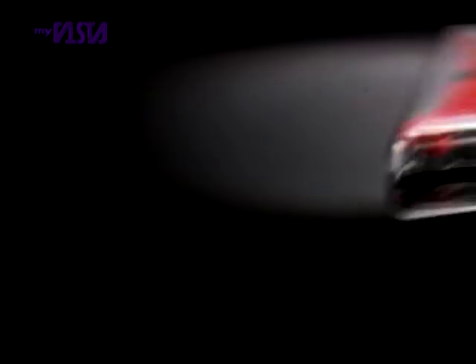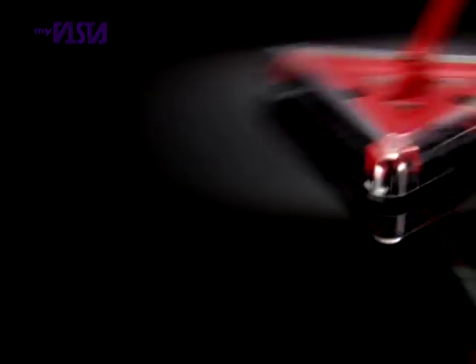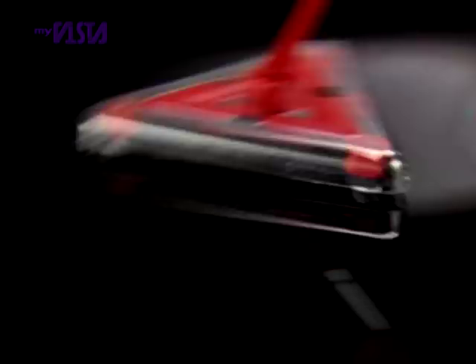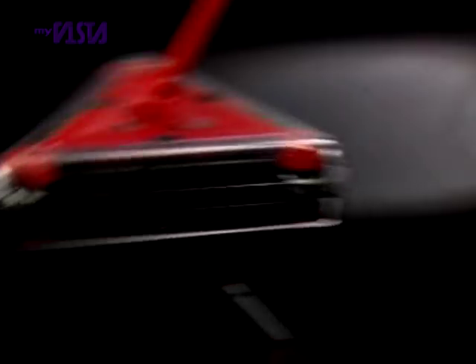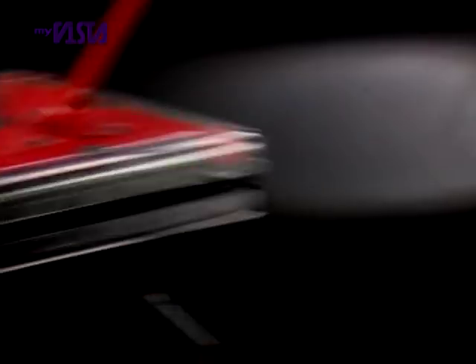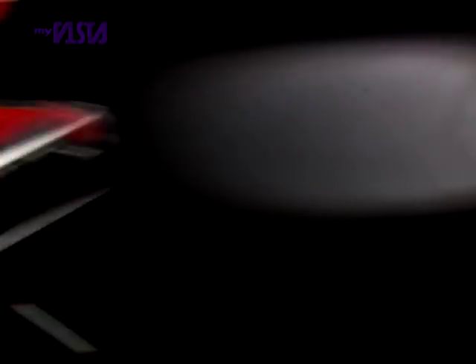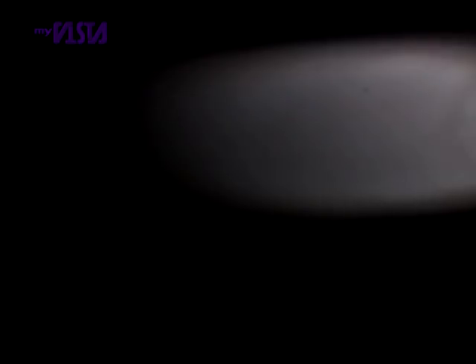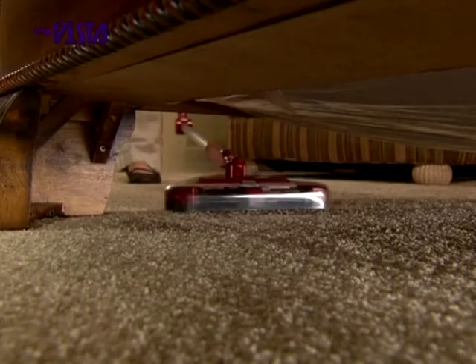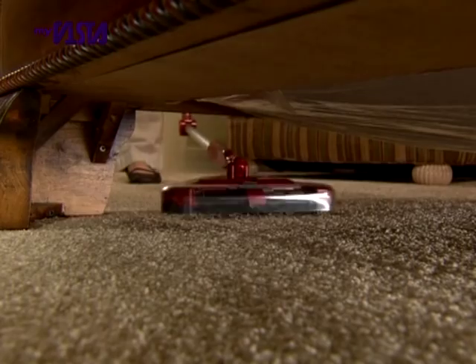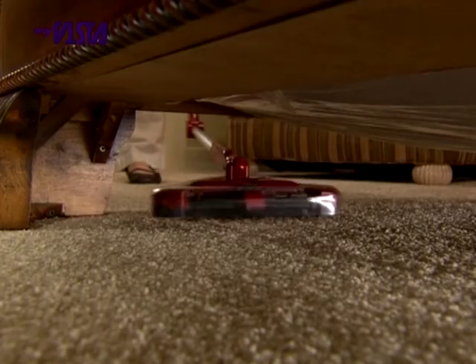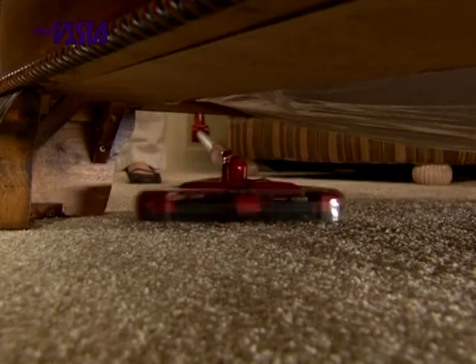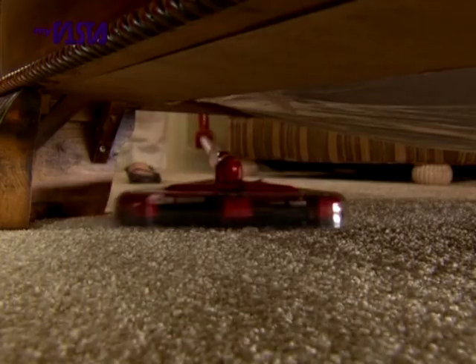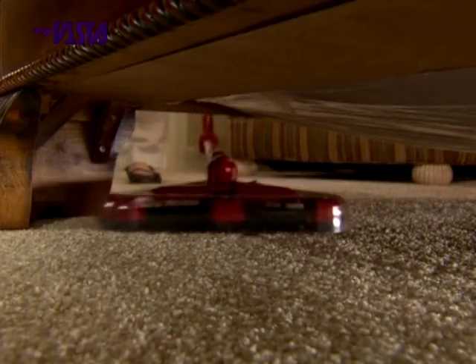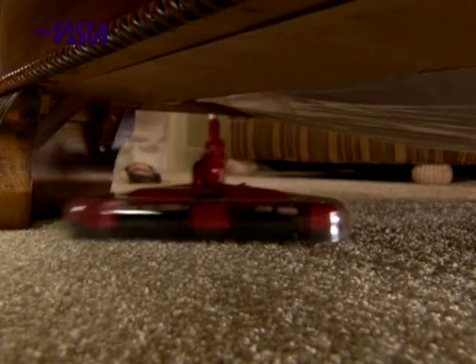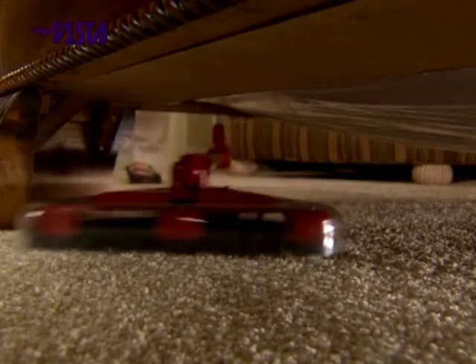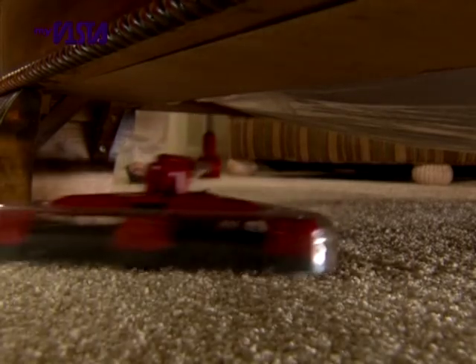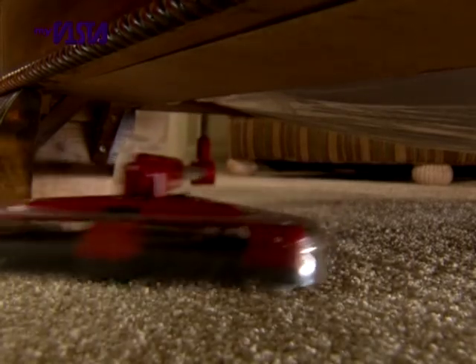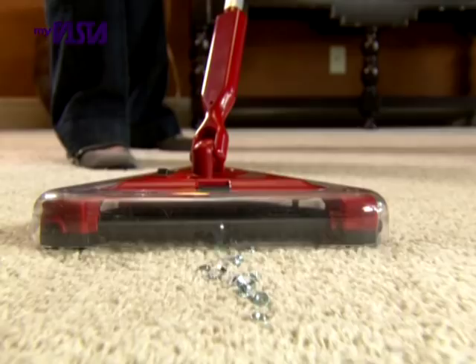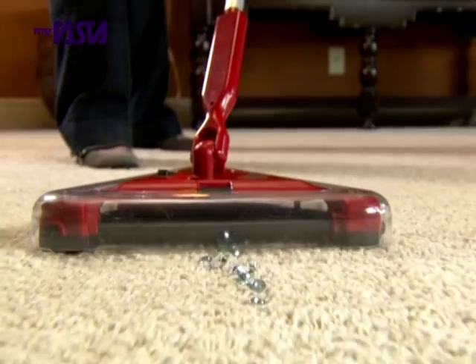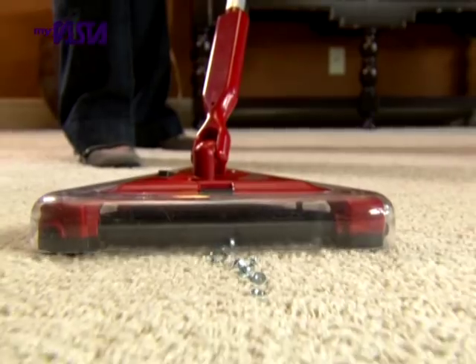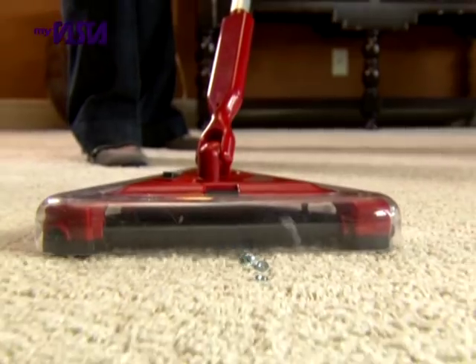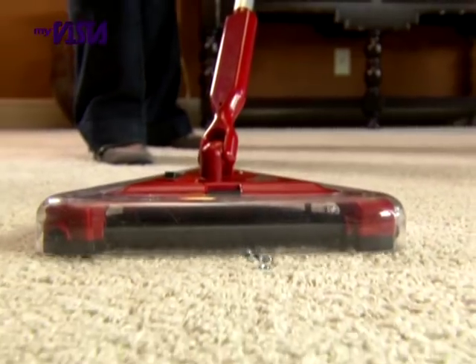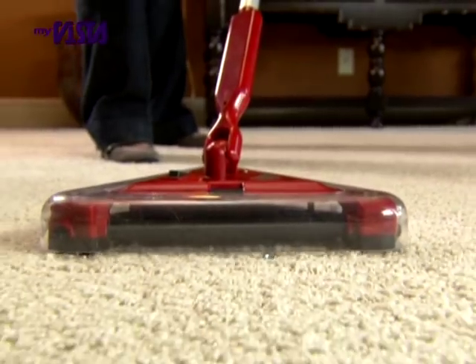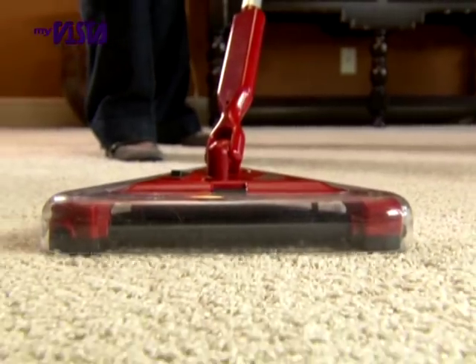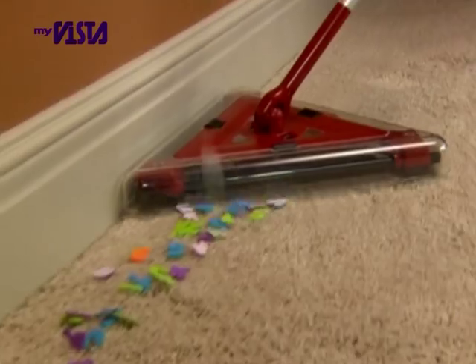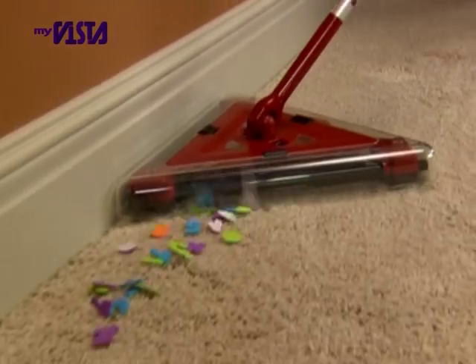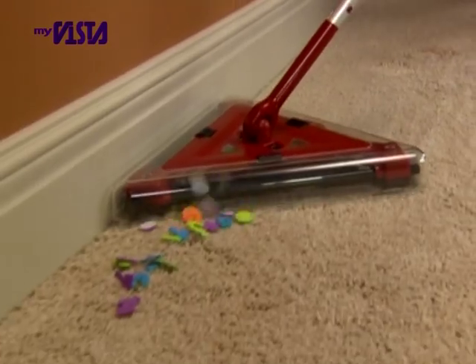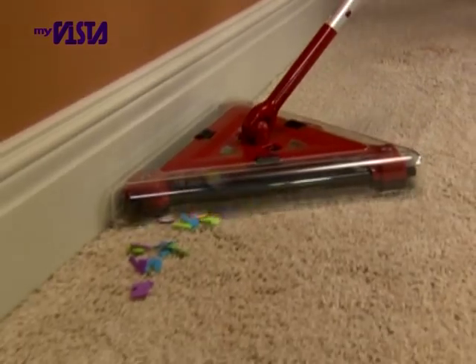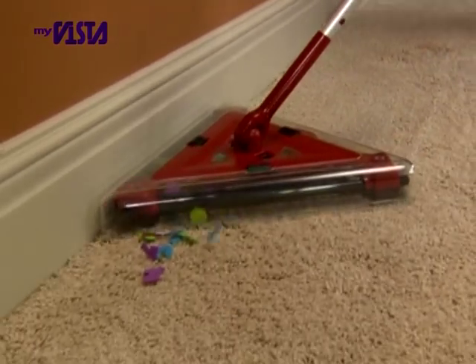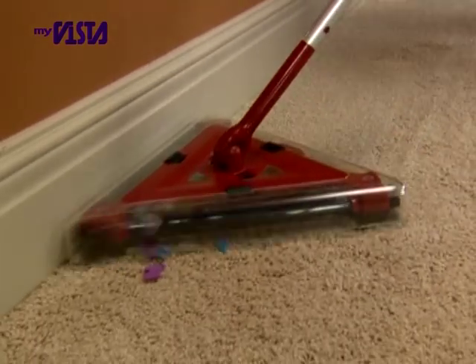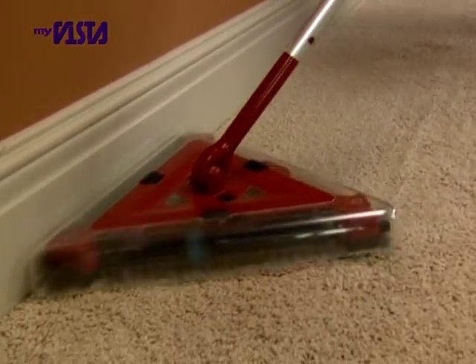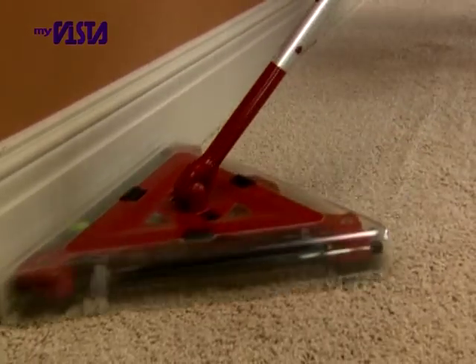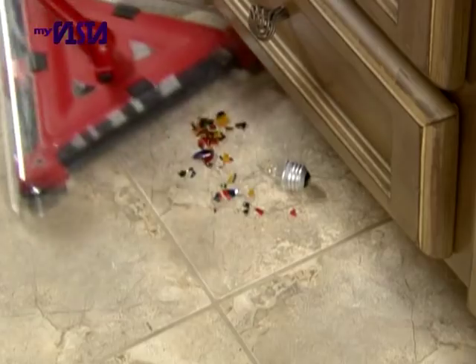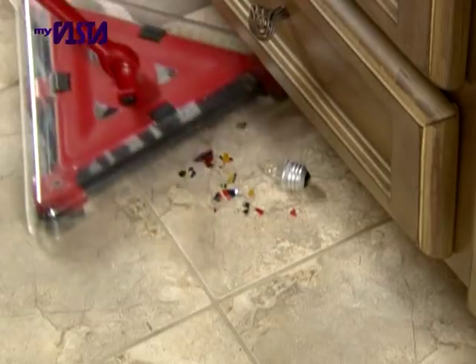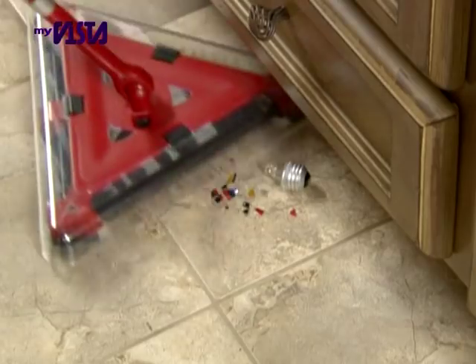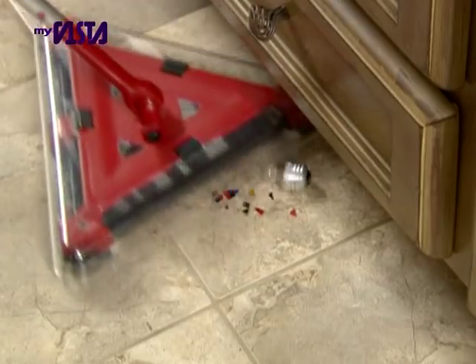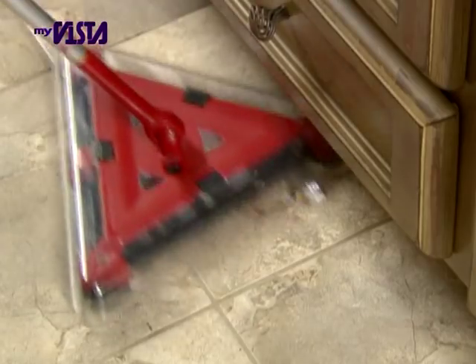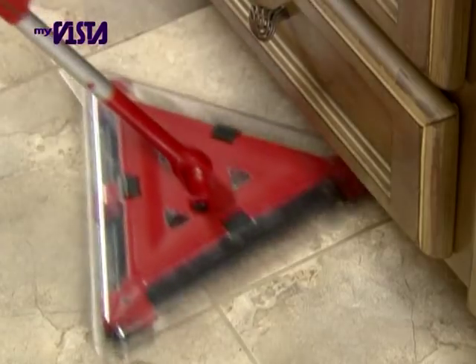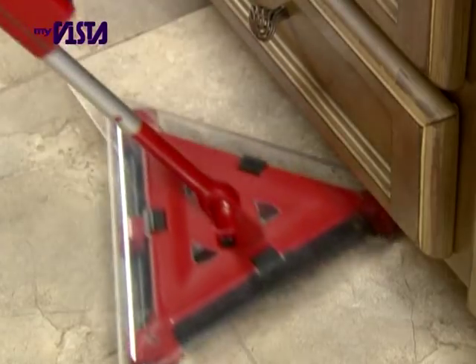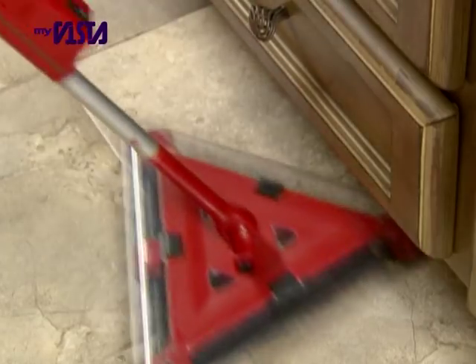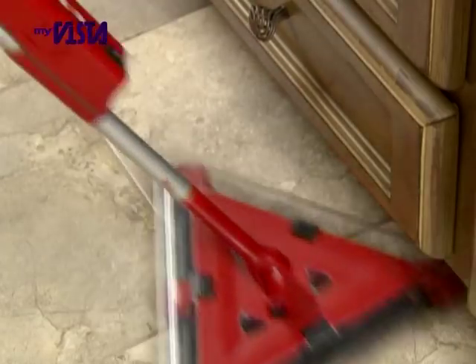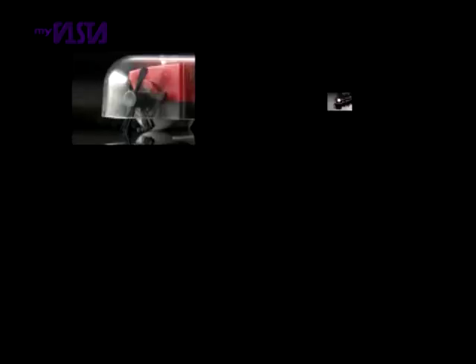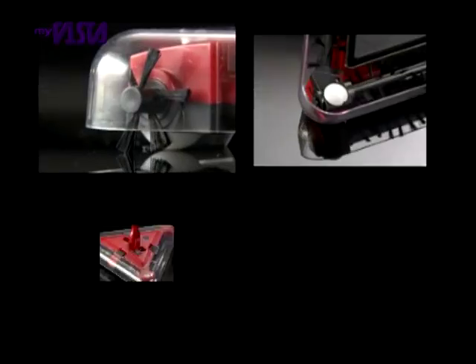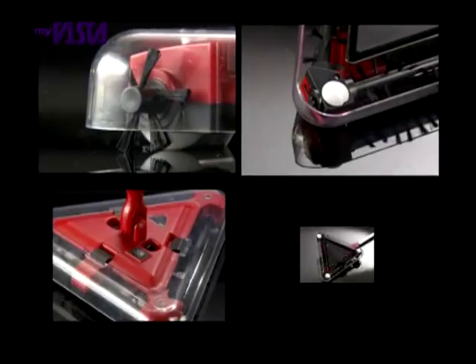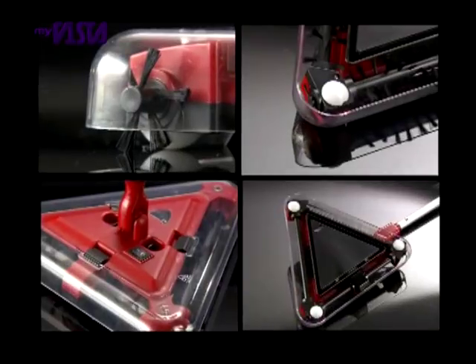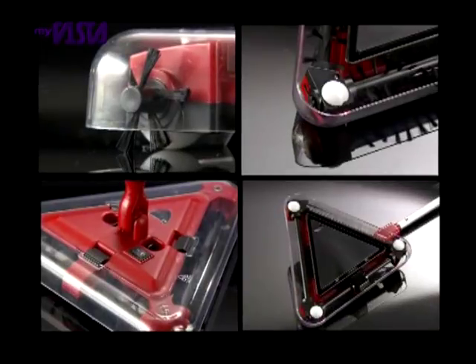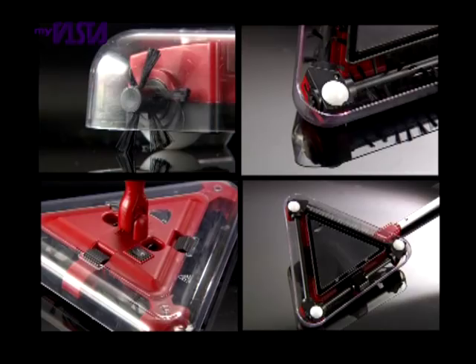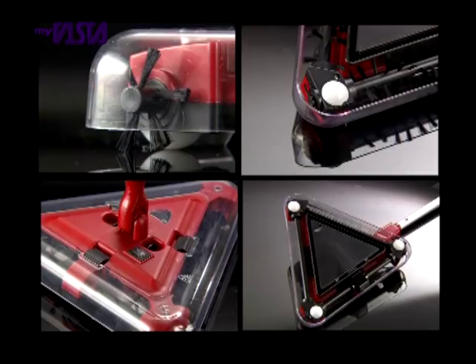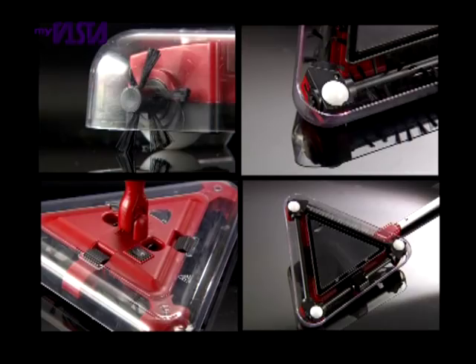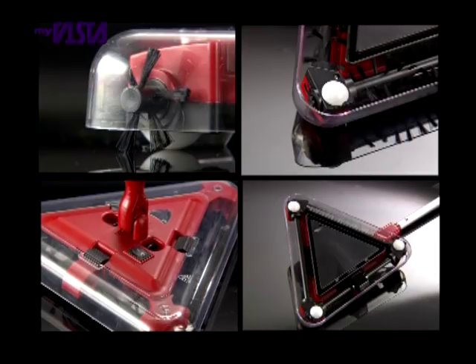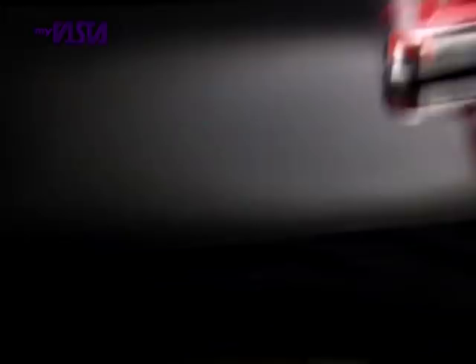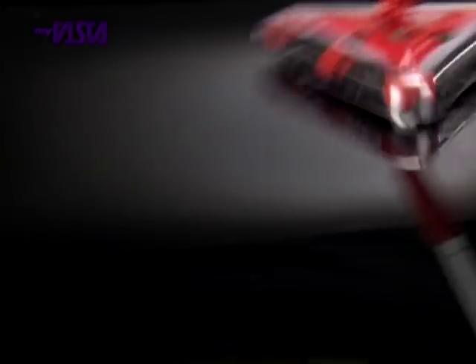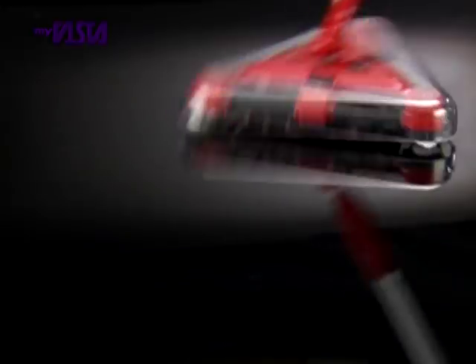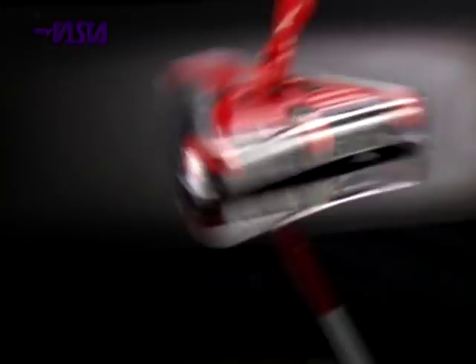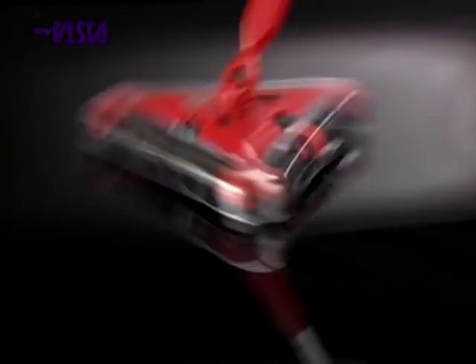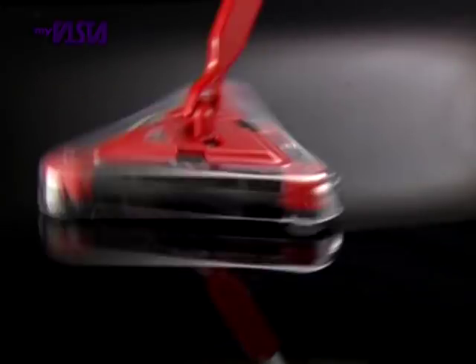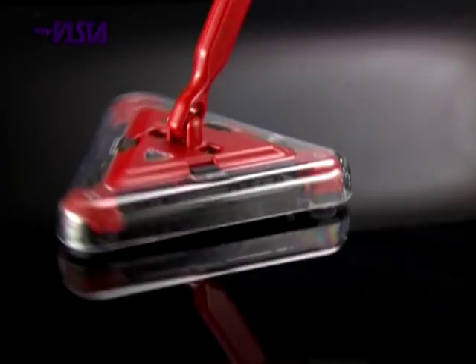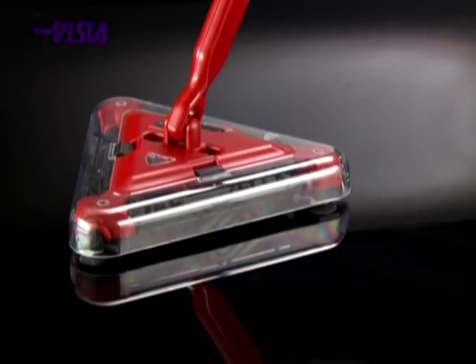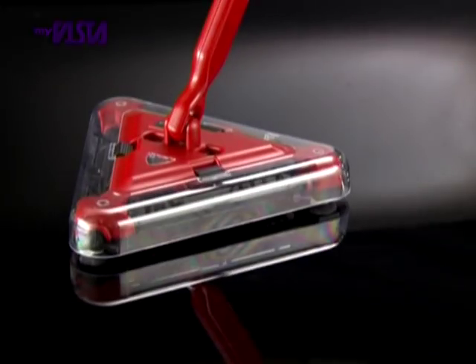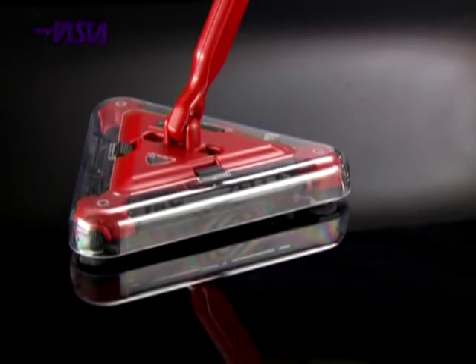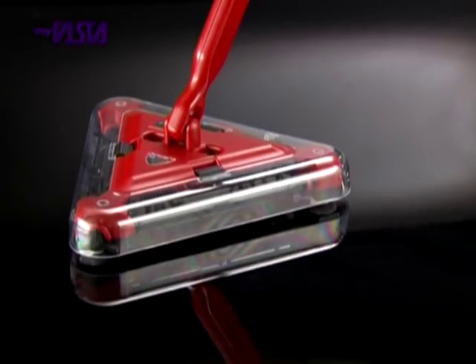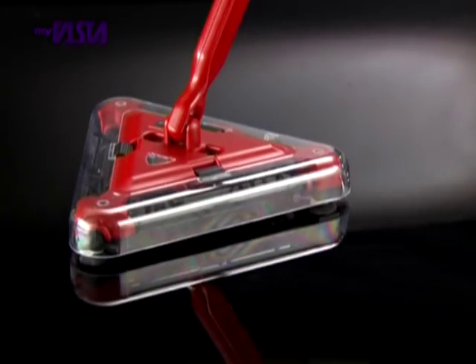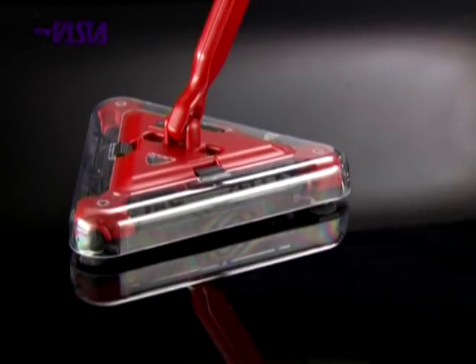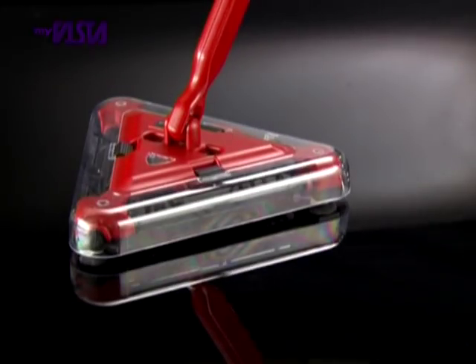Speed, maneuverability, and raw cleaning power. It's the all-new Twister Sweeper XL.